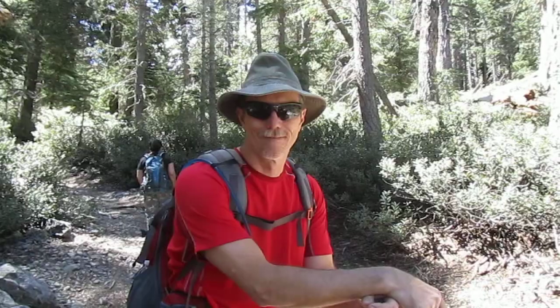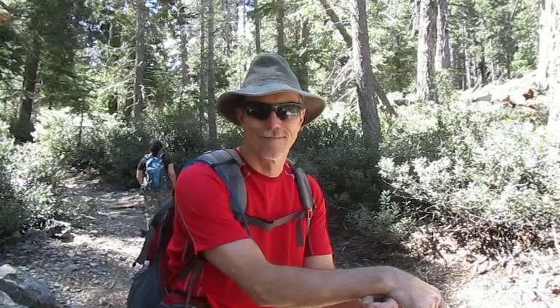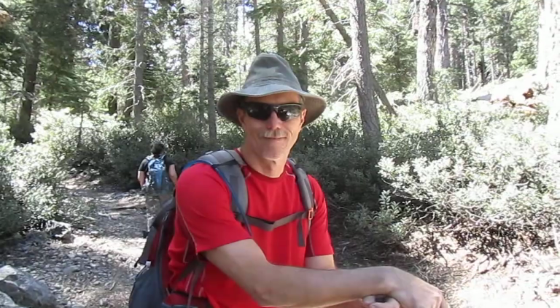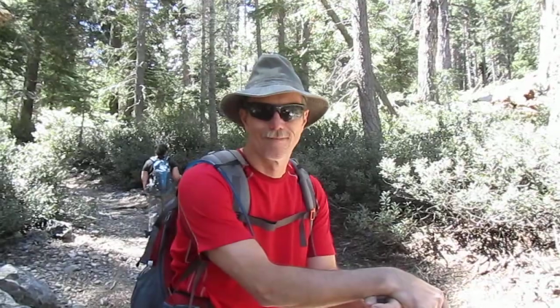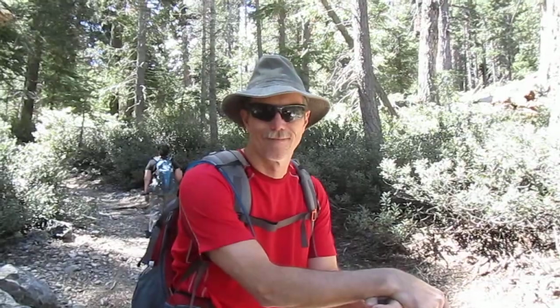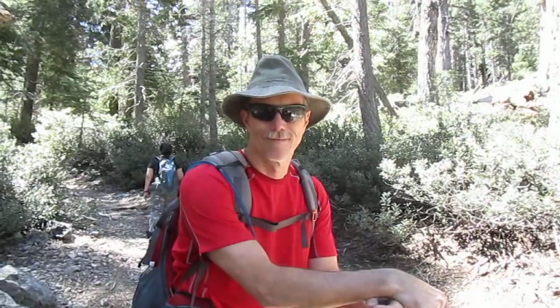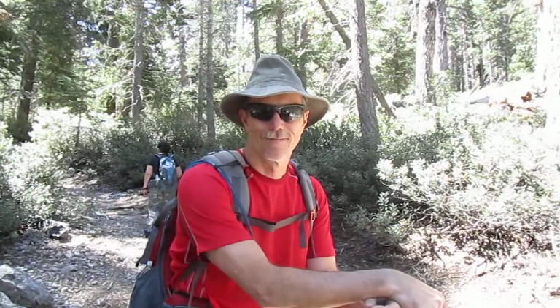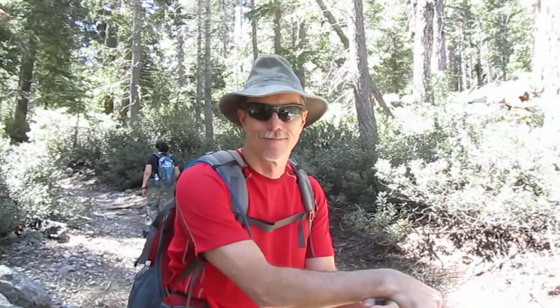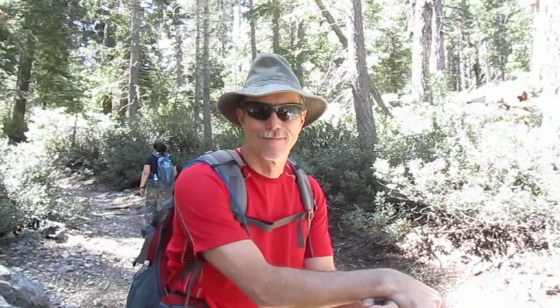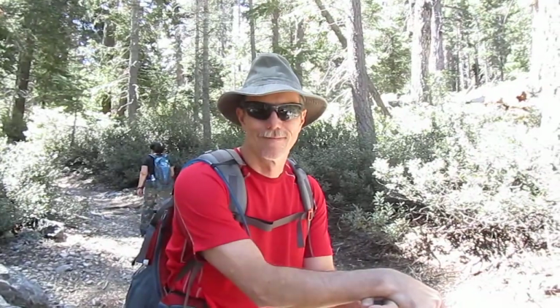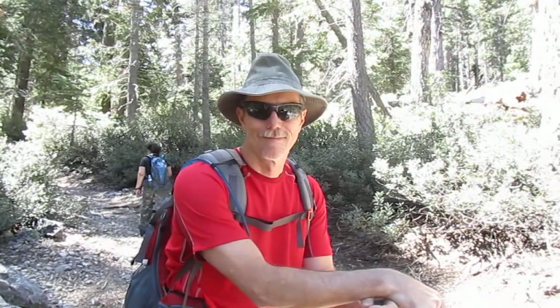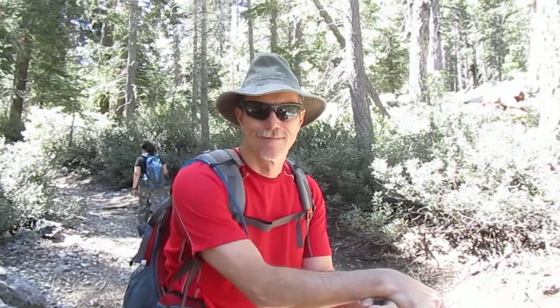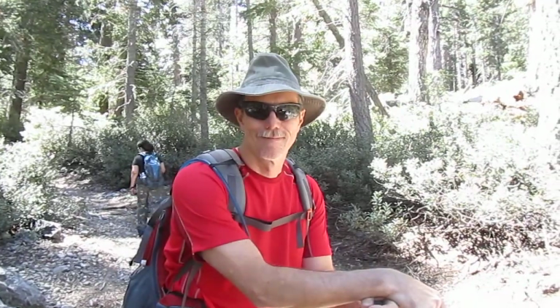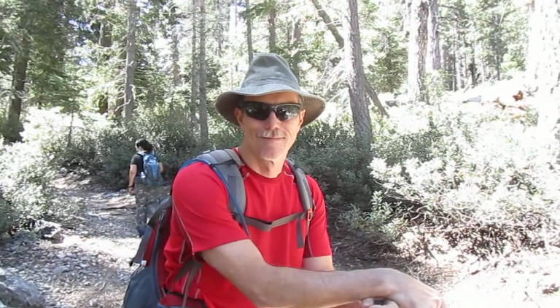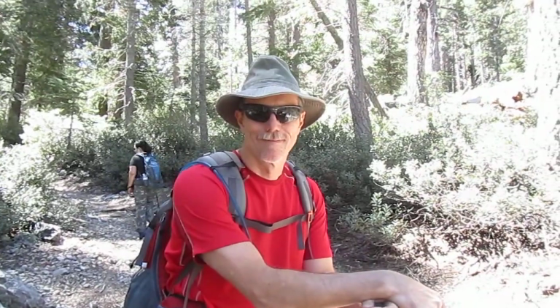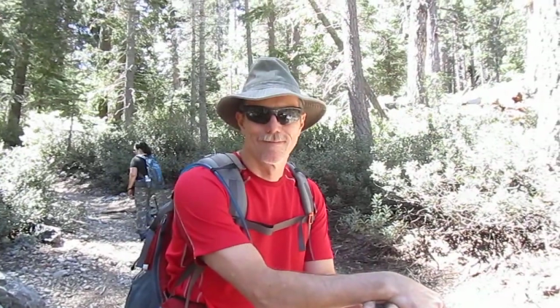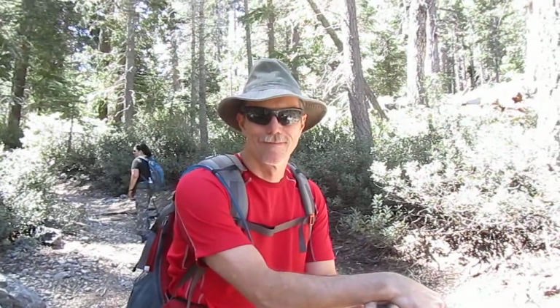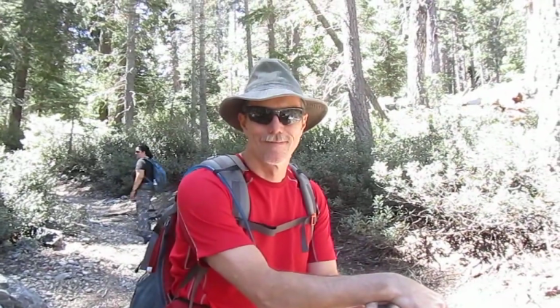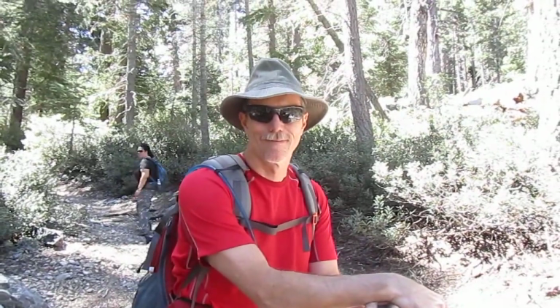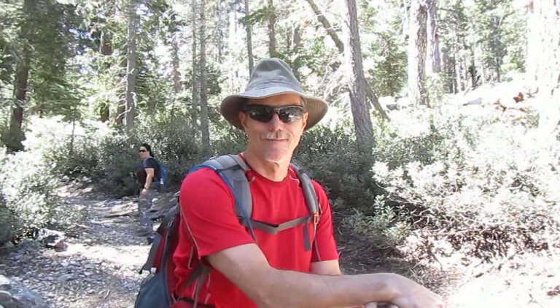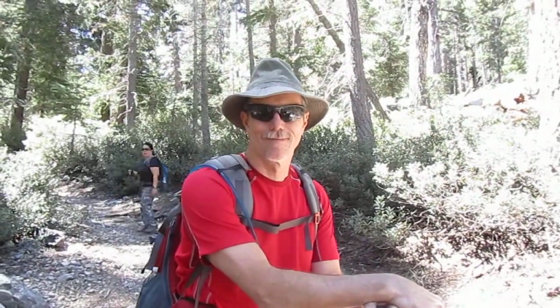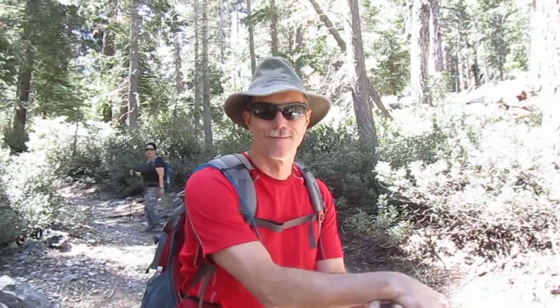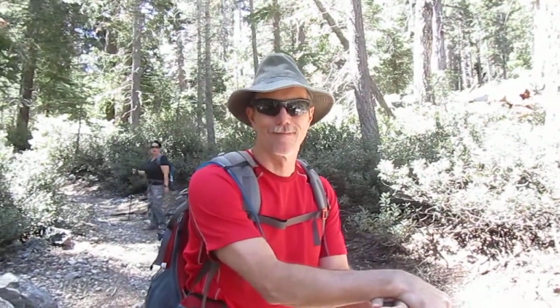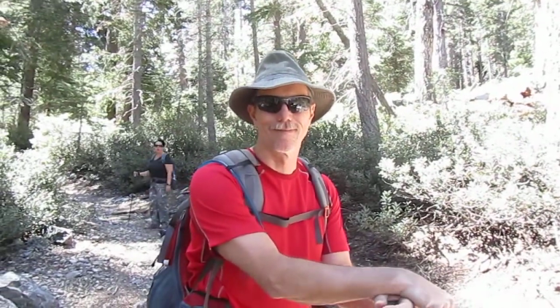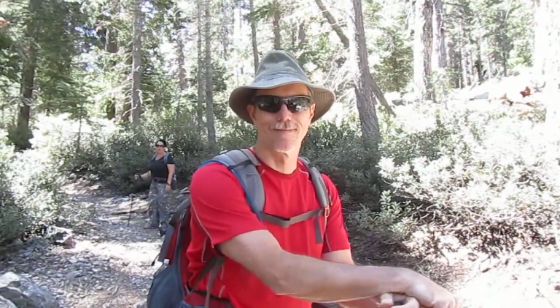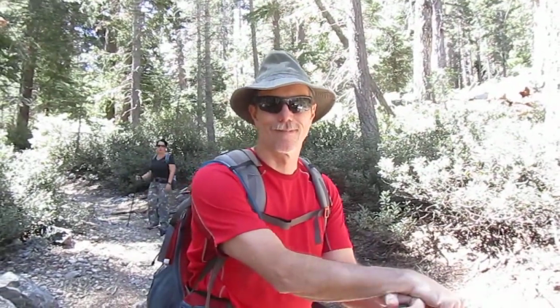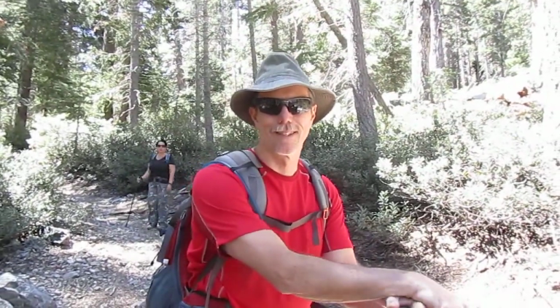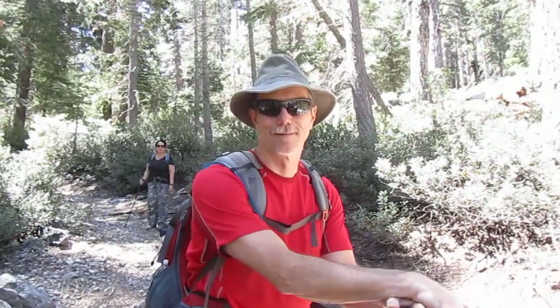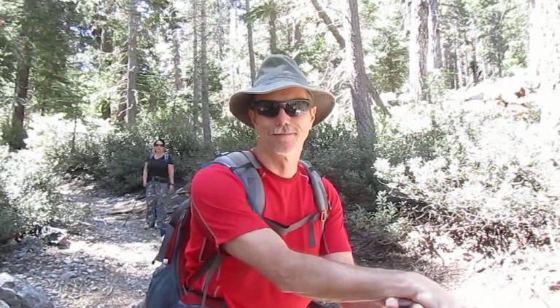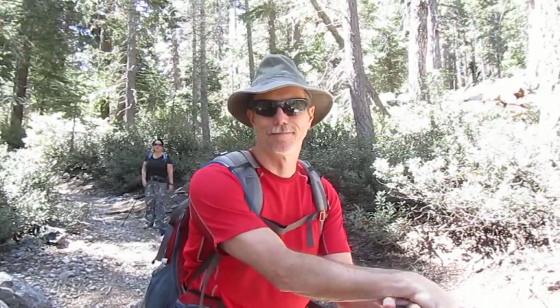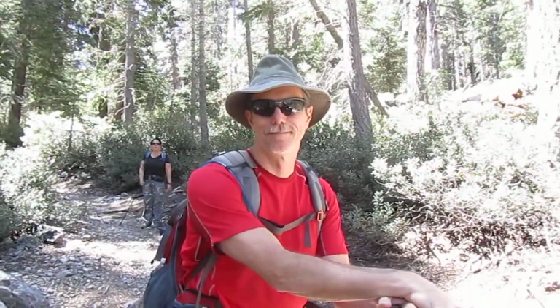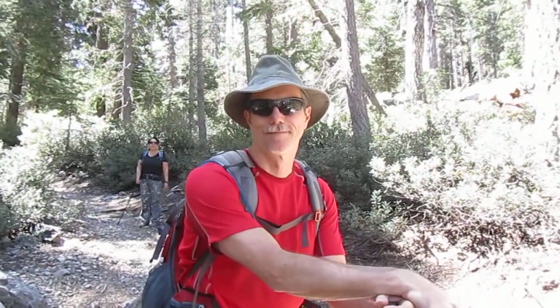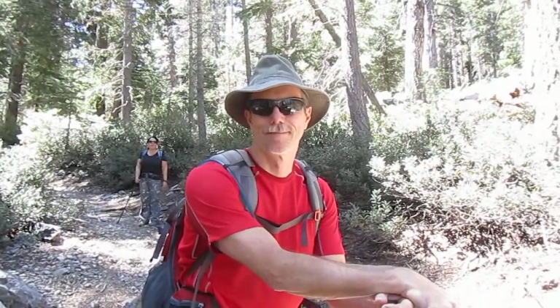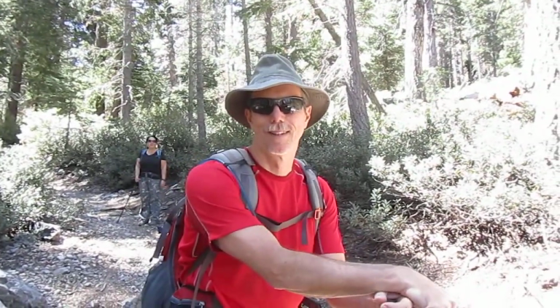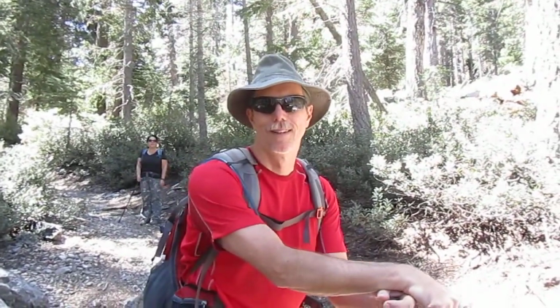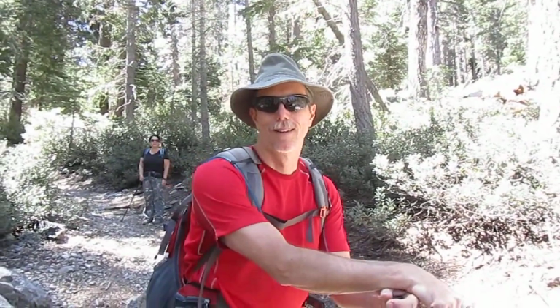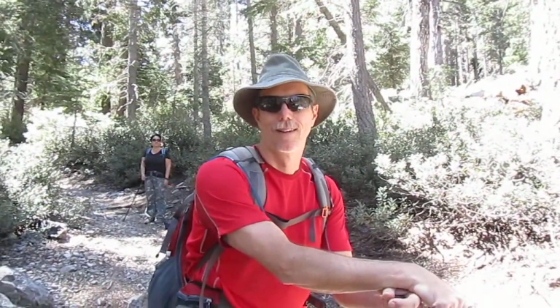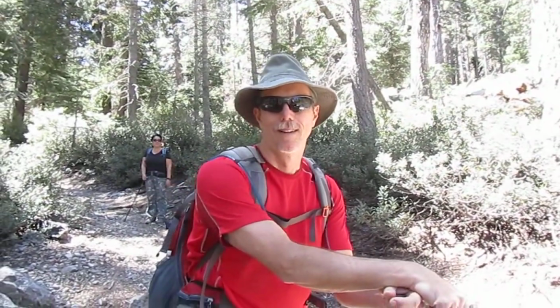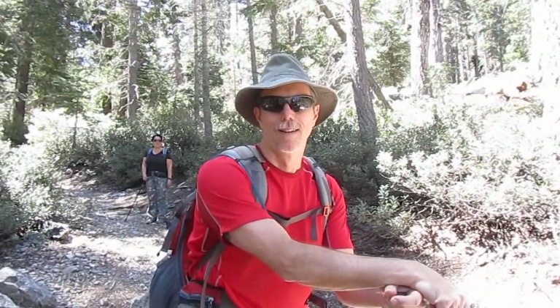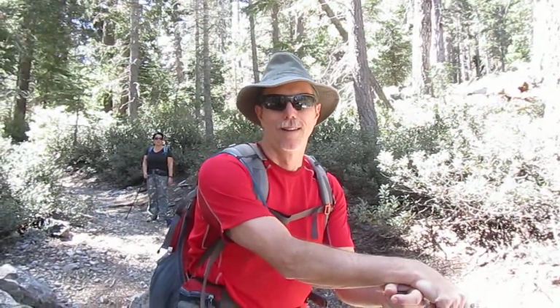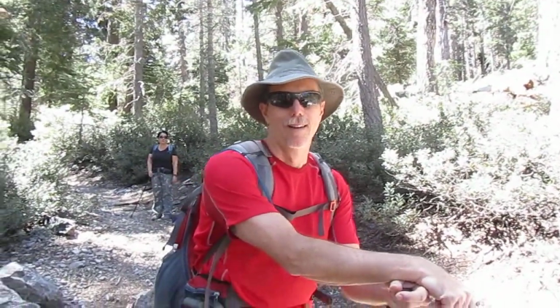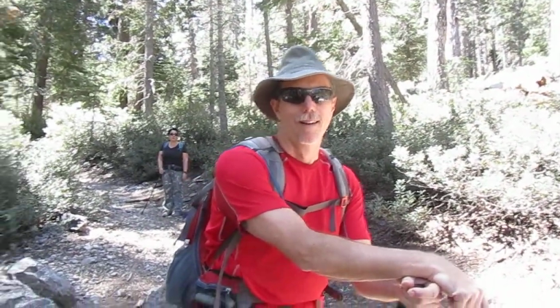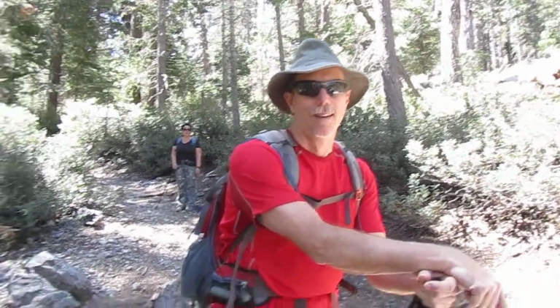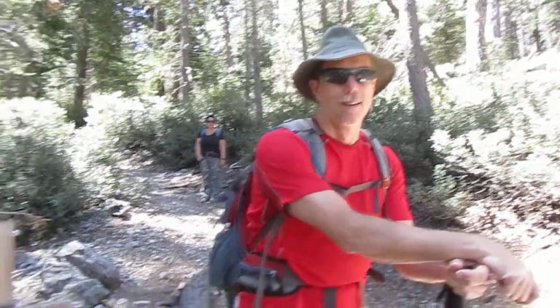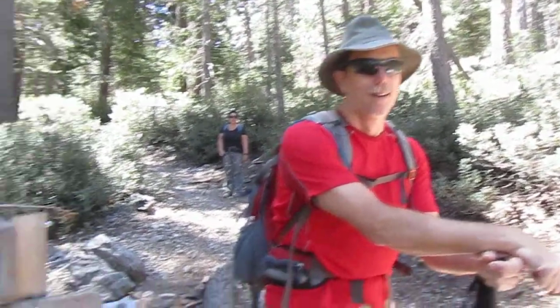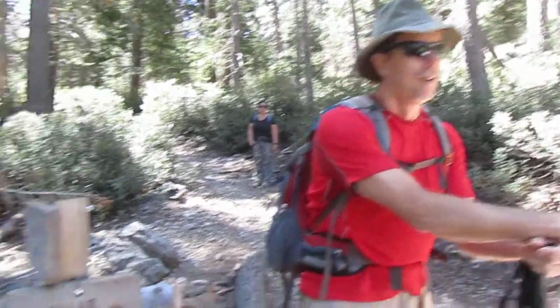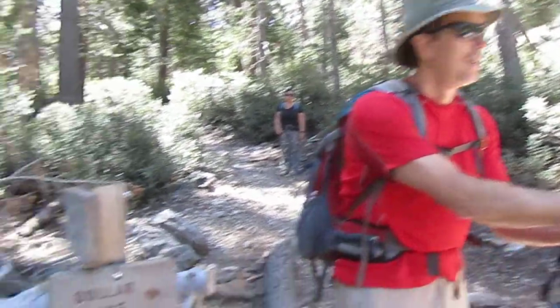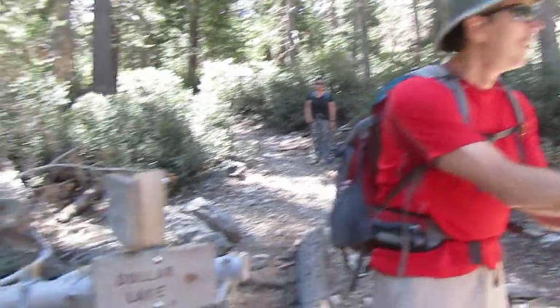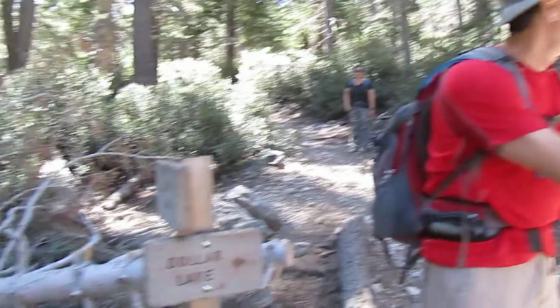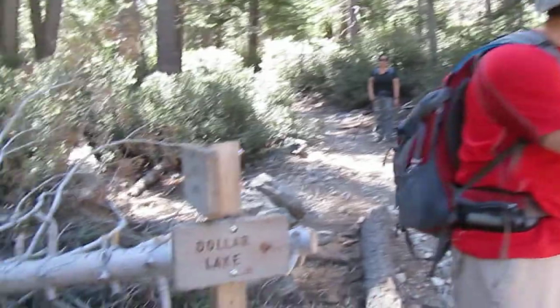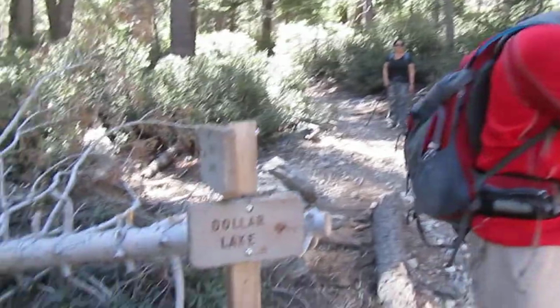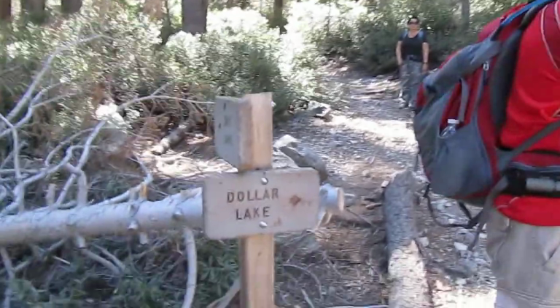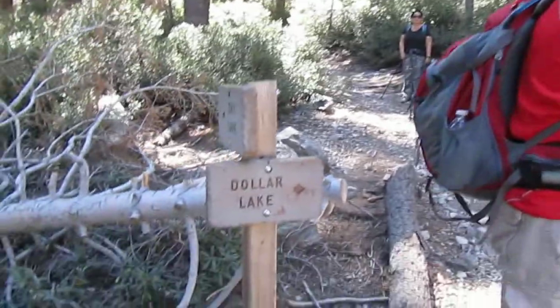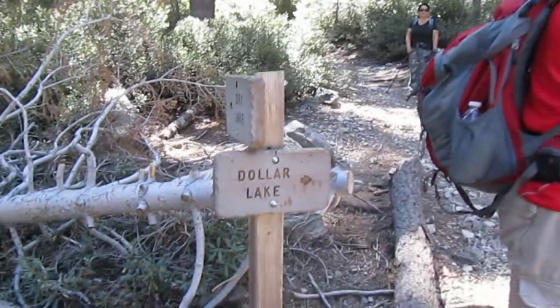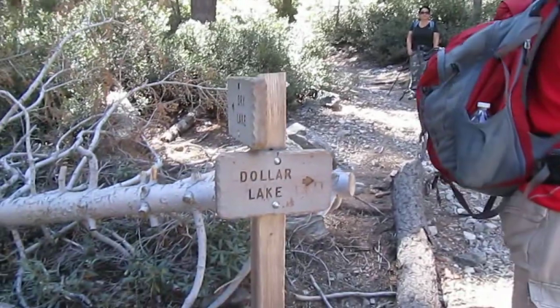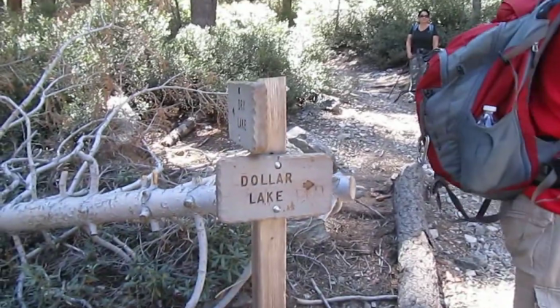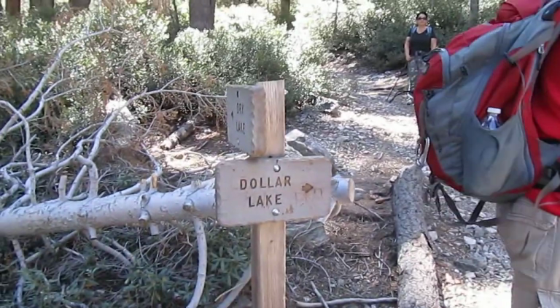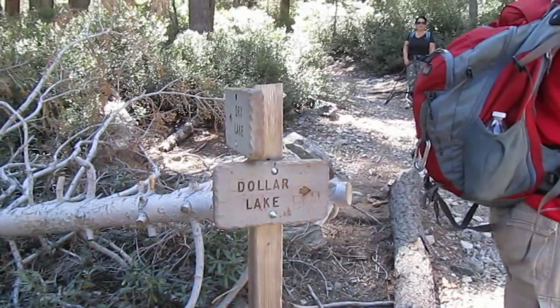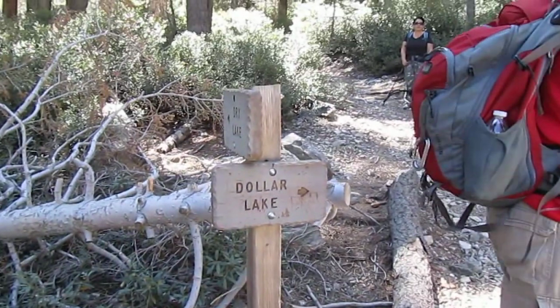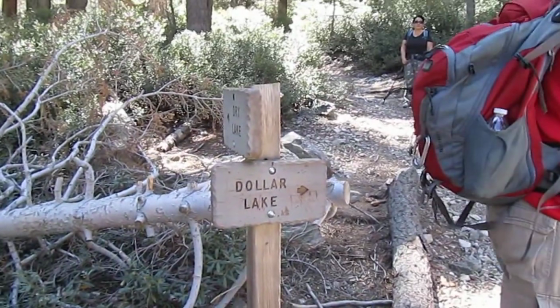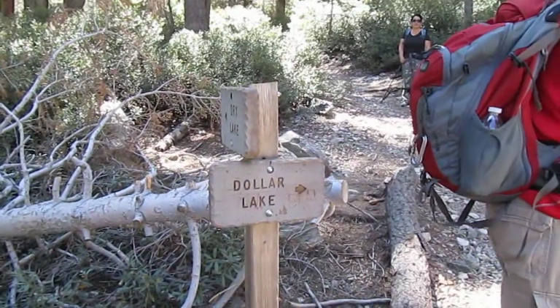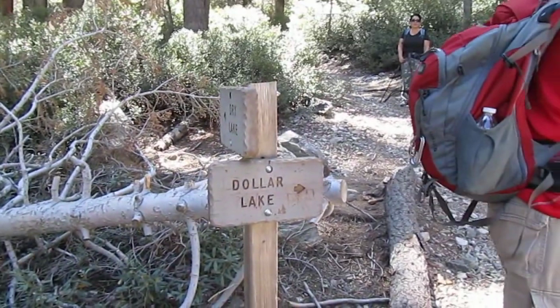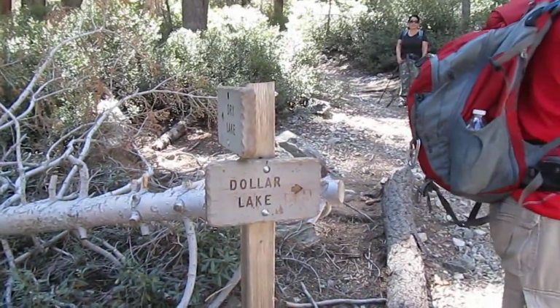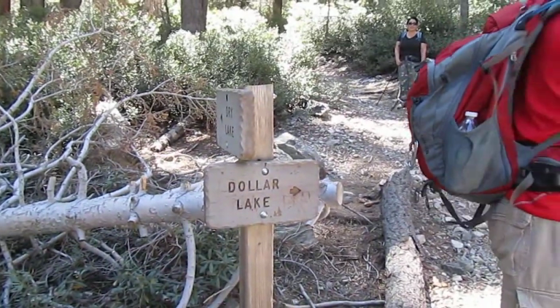Hi, it's Bustin' Wheels. We are now approaching Dollar Lake.